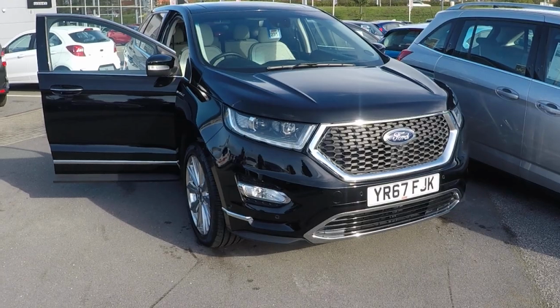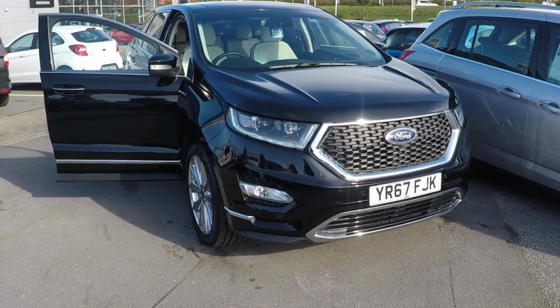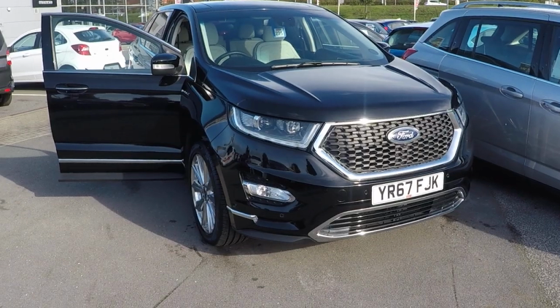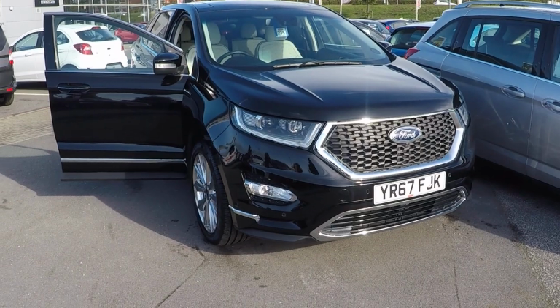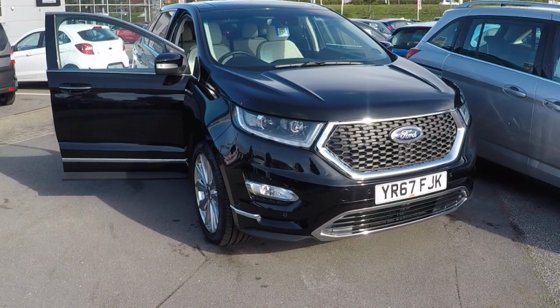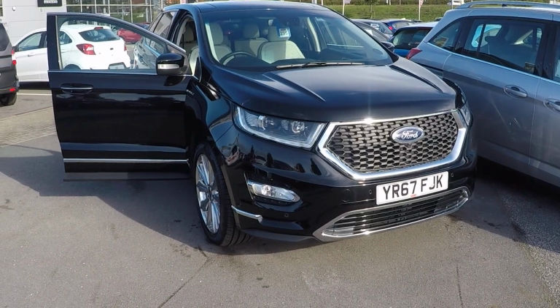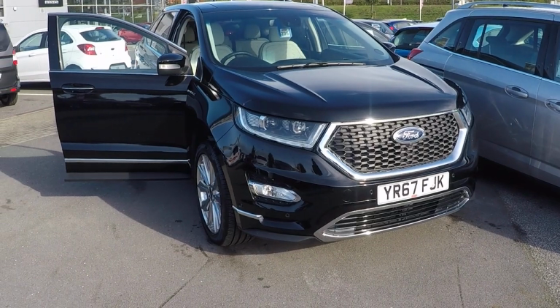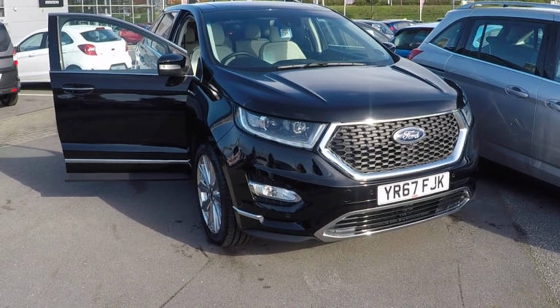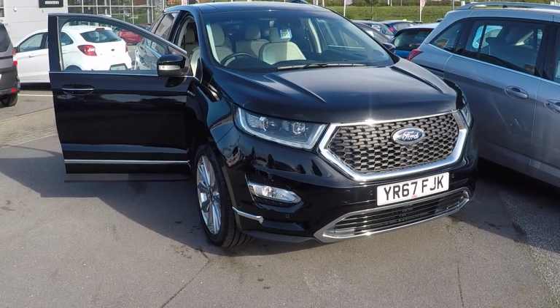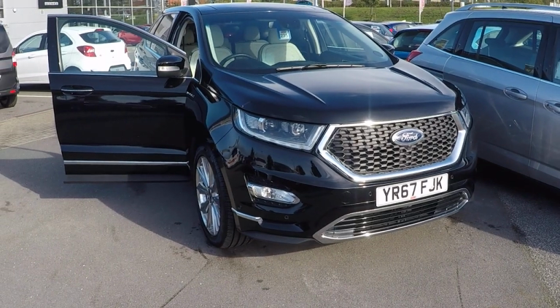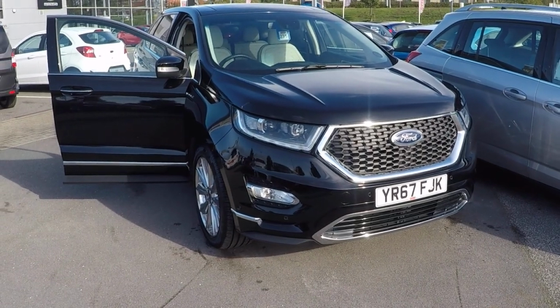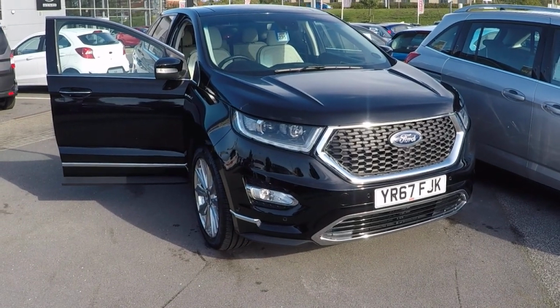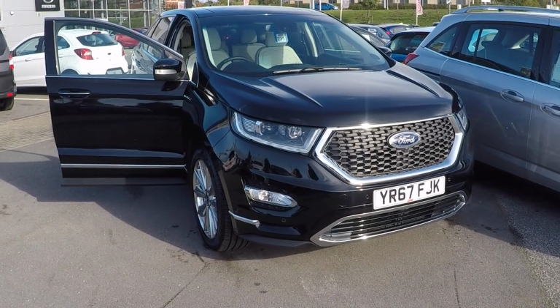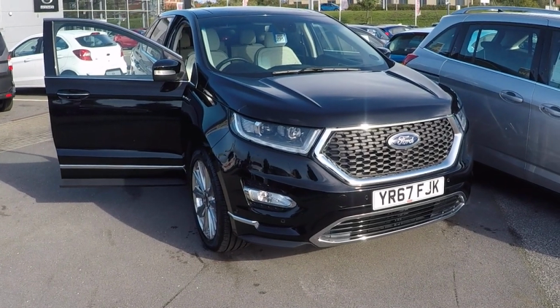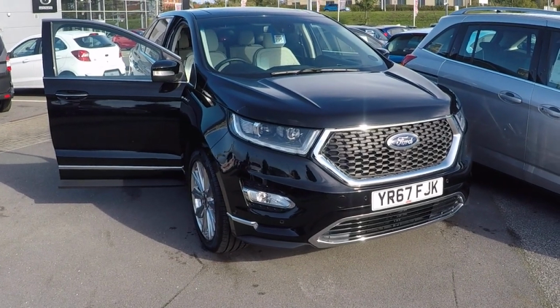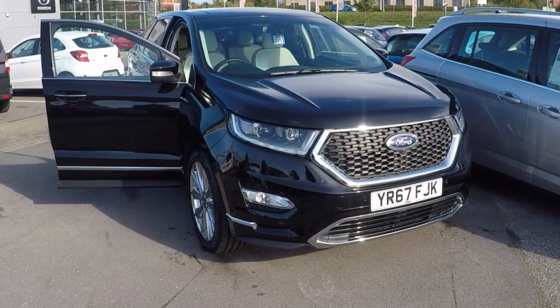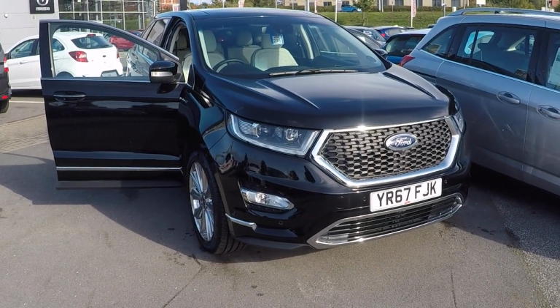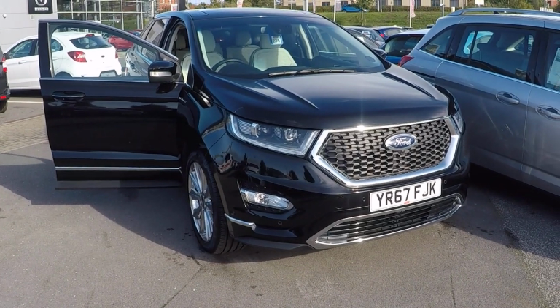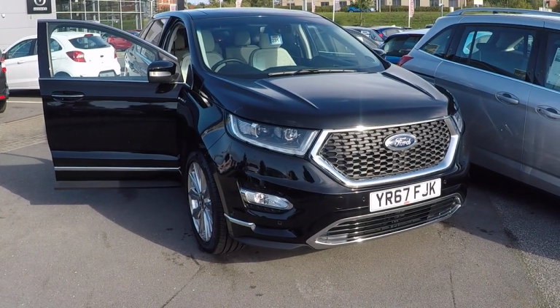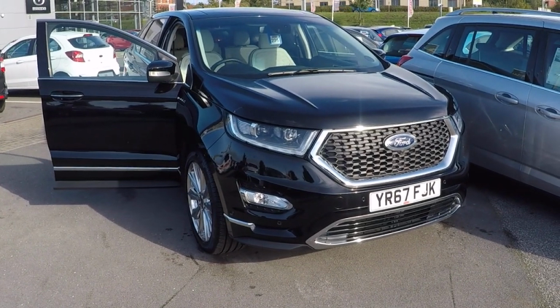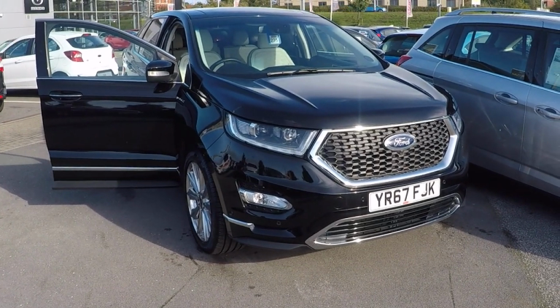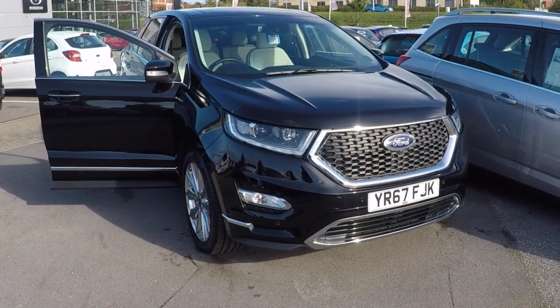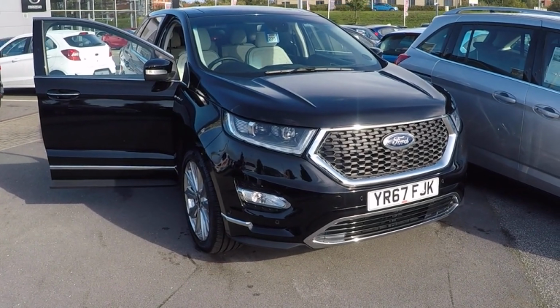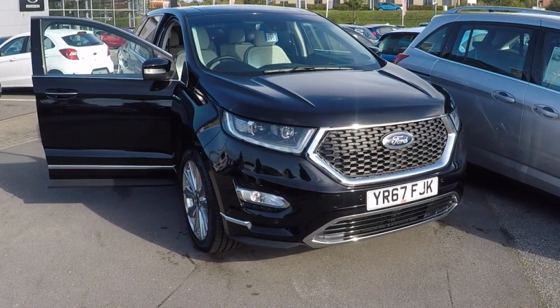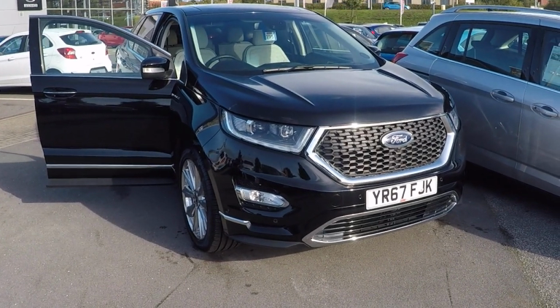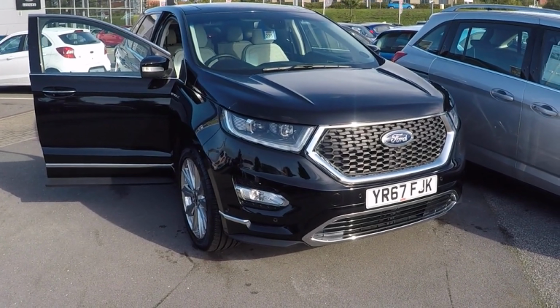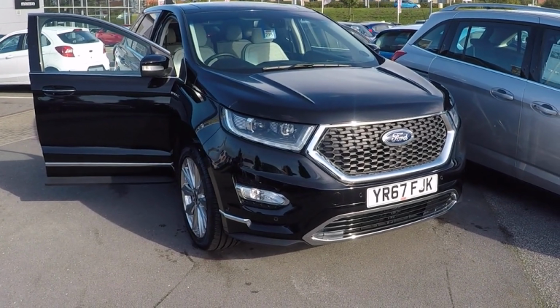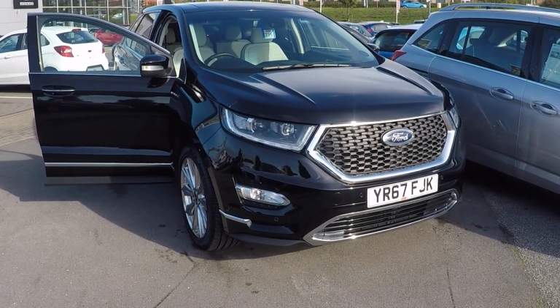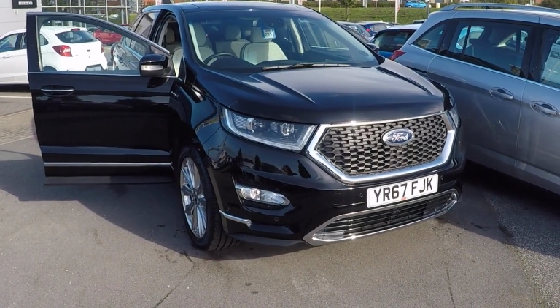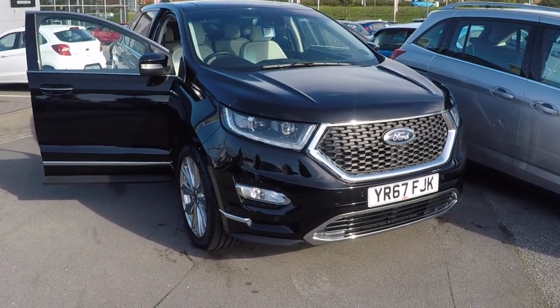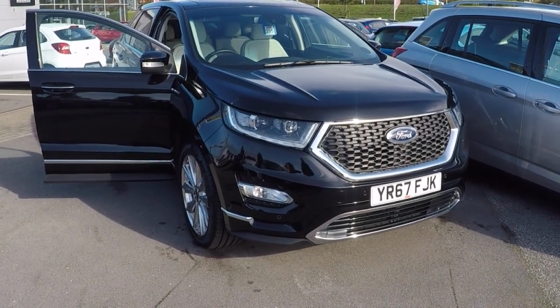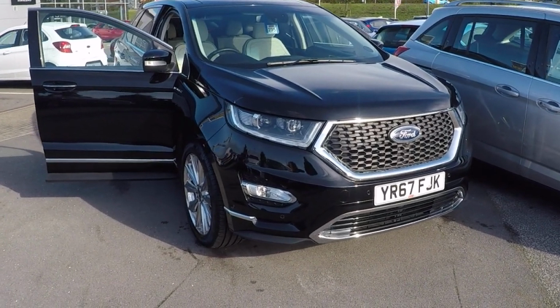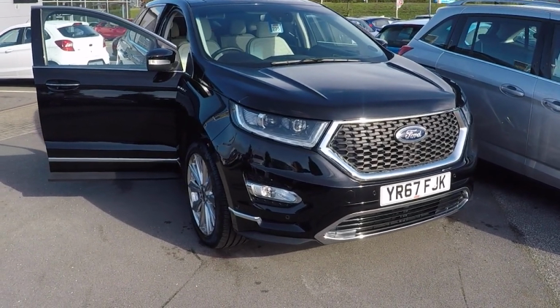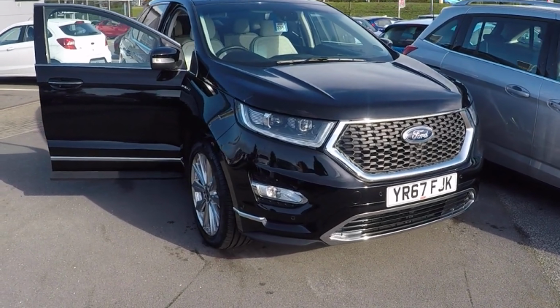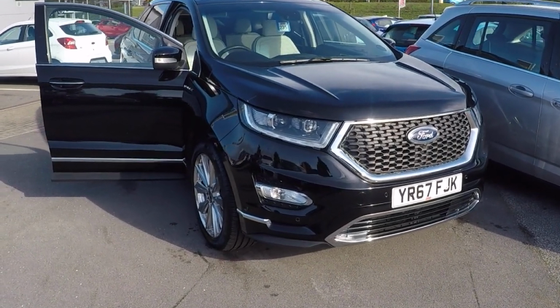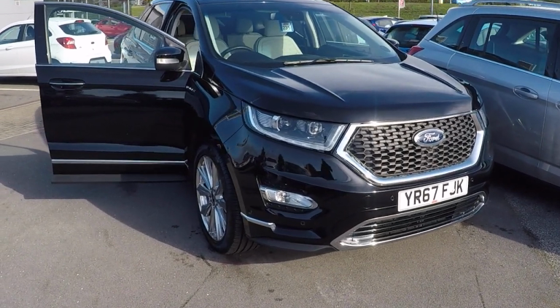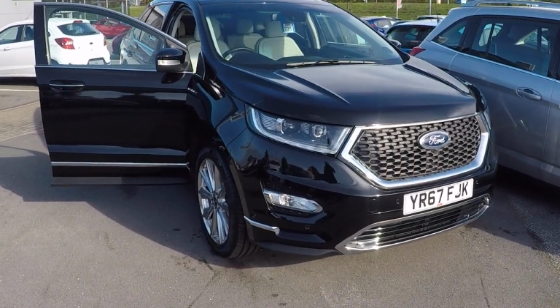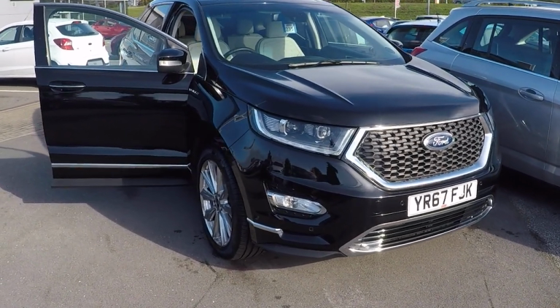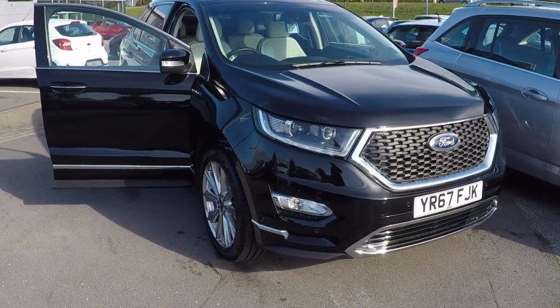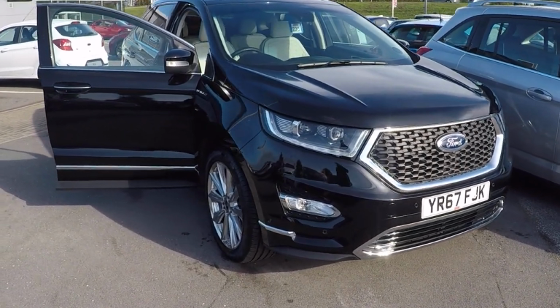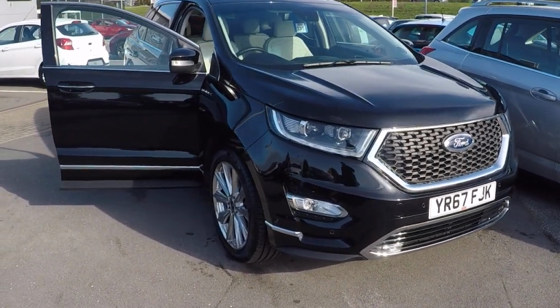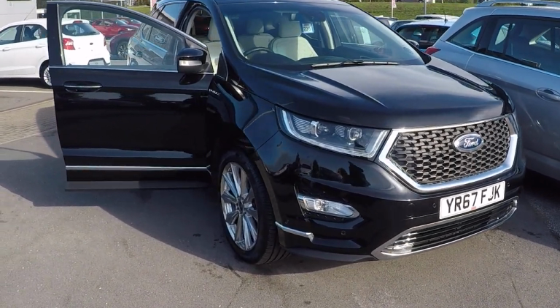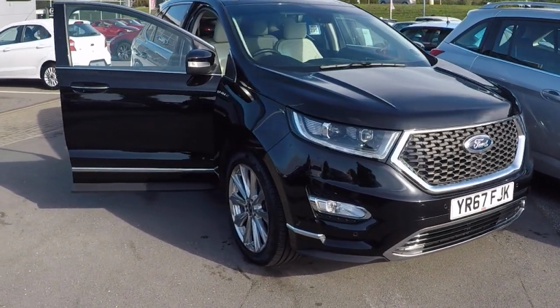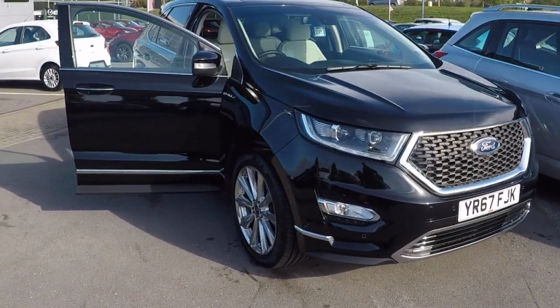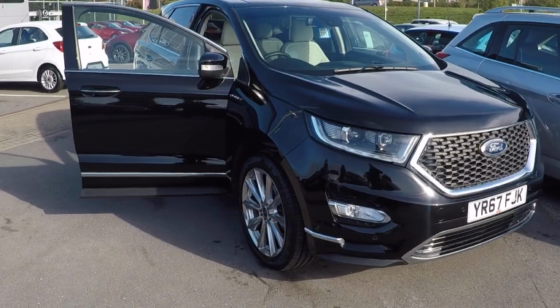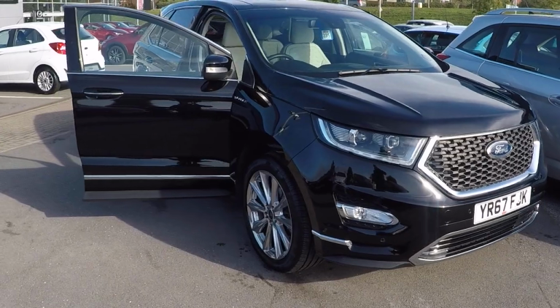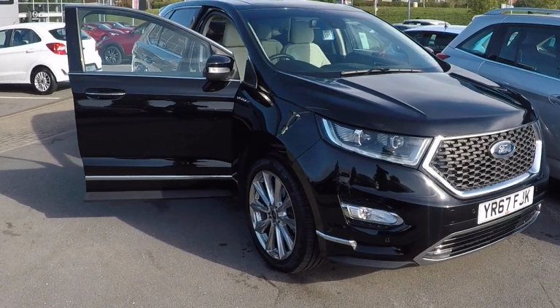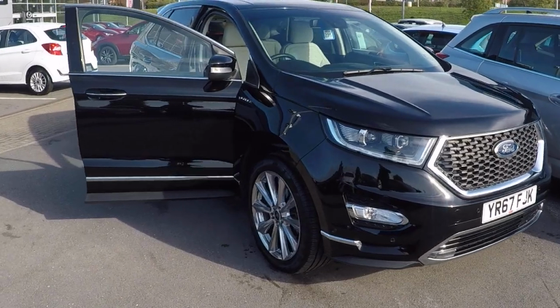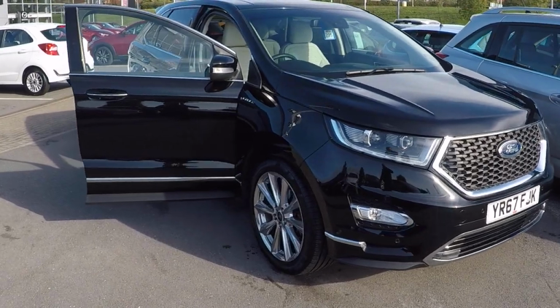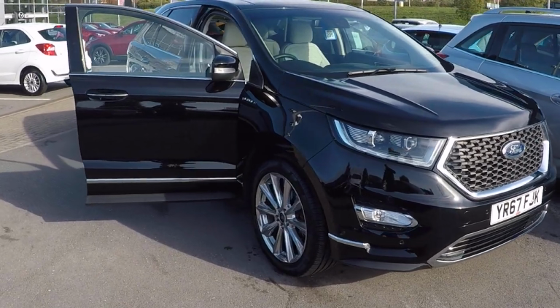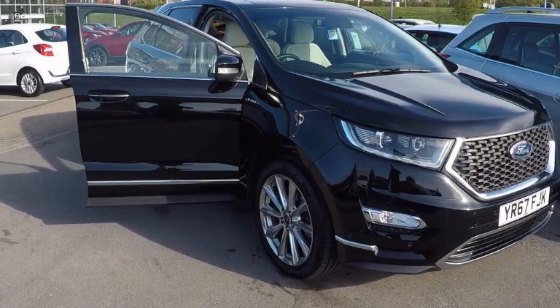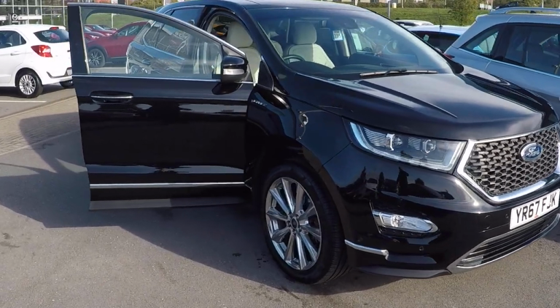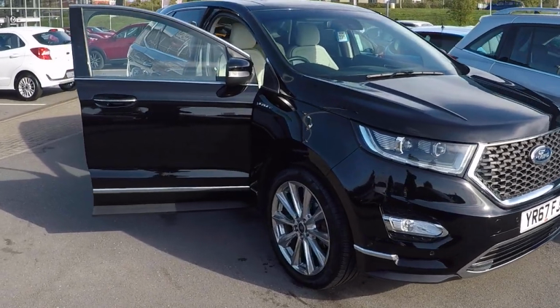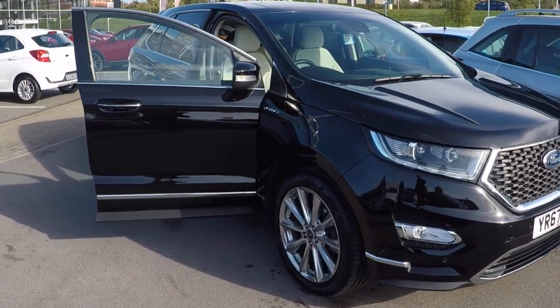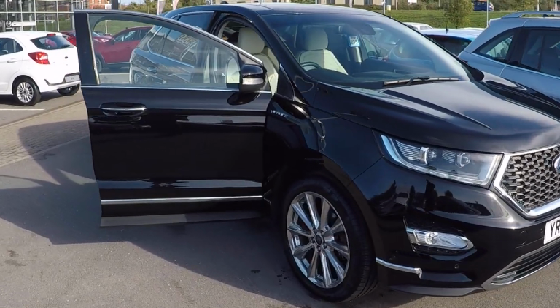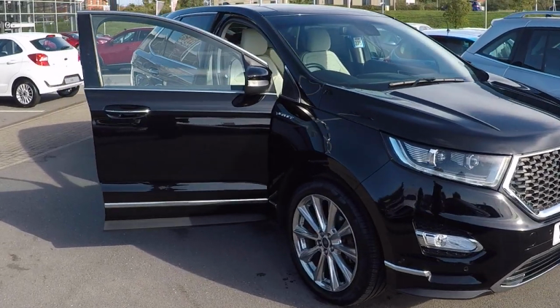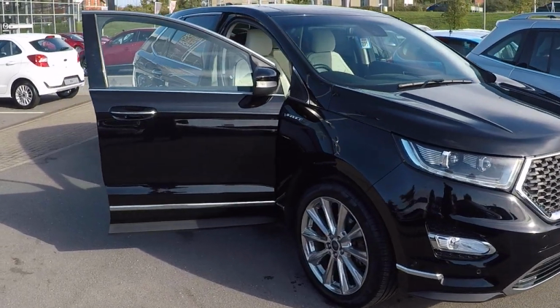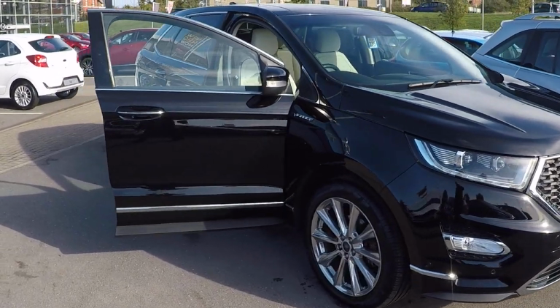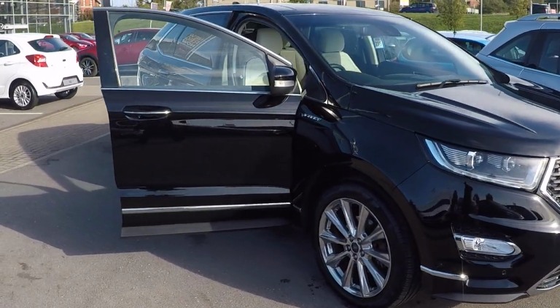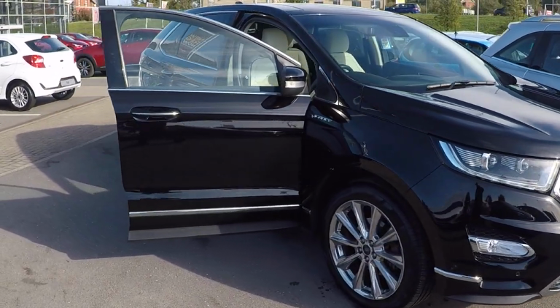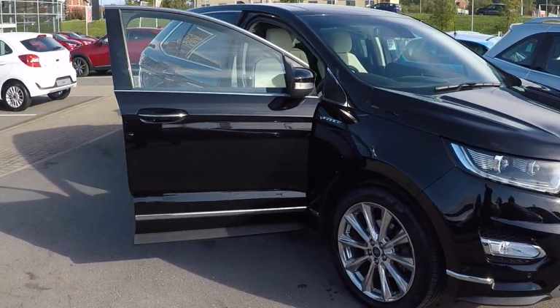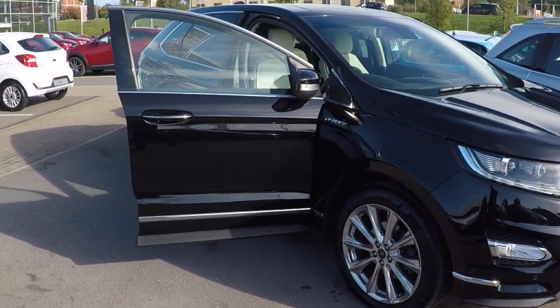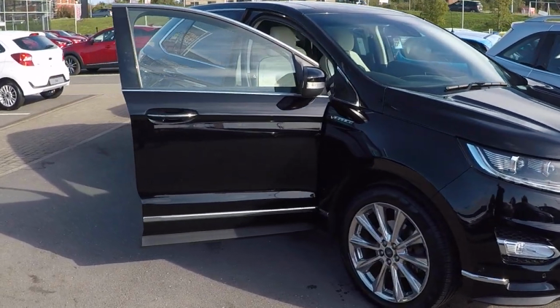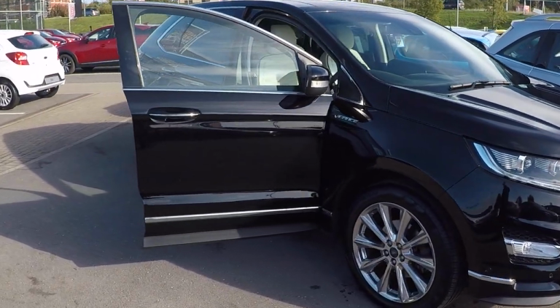Hello and a very warm welcome from us all here at Perry's Mansfield. I'm Mark Hayes. Today's featured car is this absolutely stunning Ford Edge Vignali.